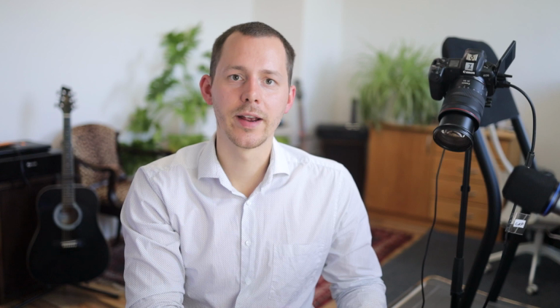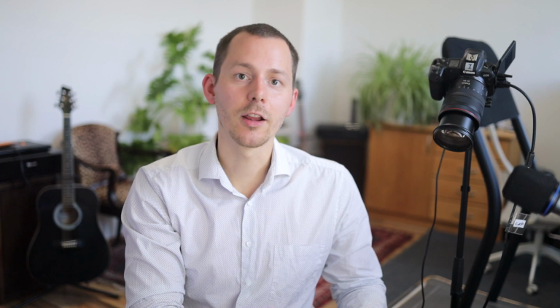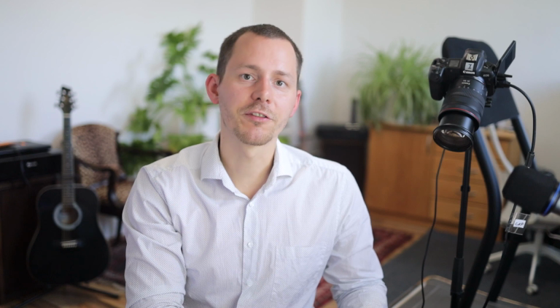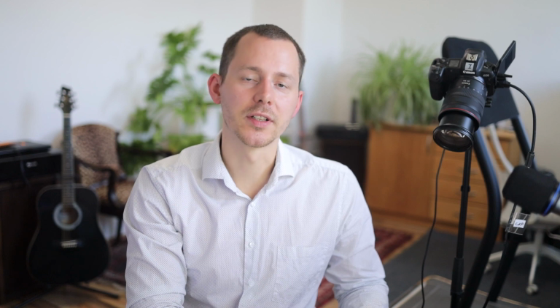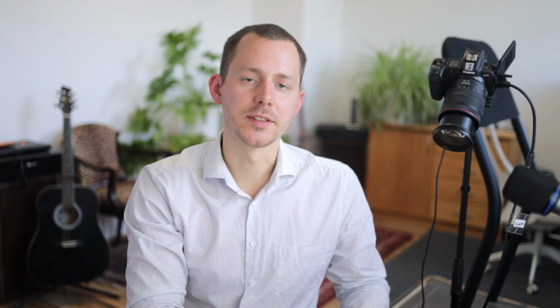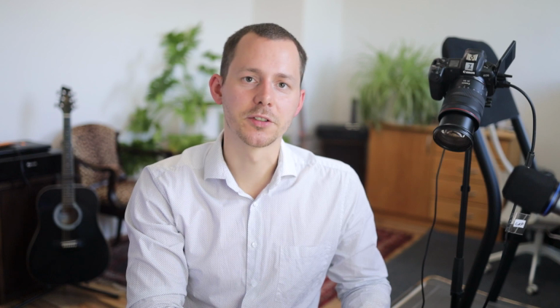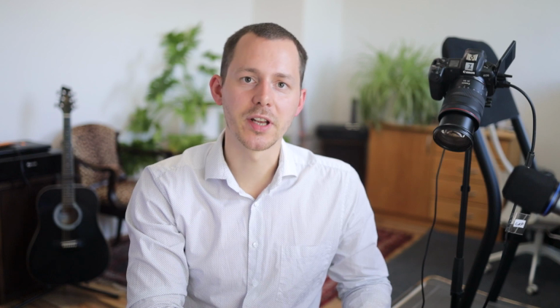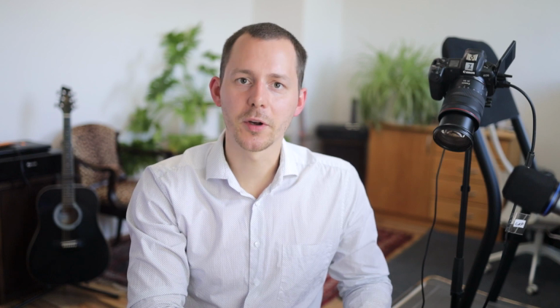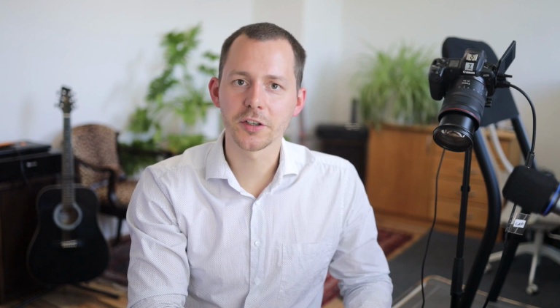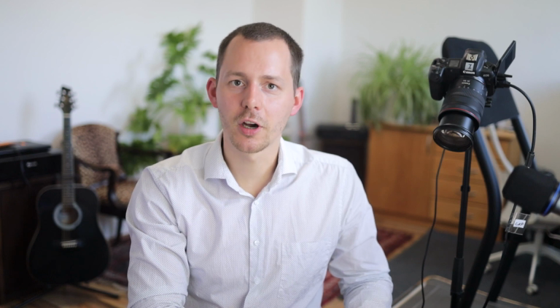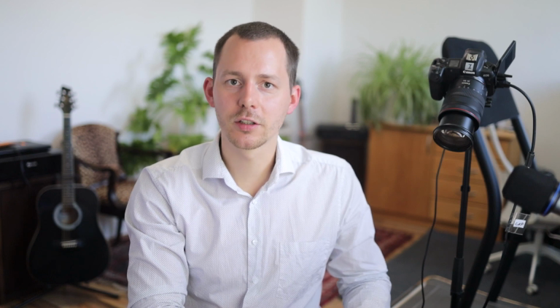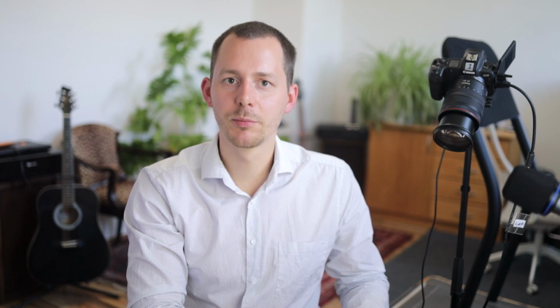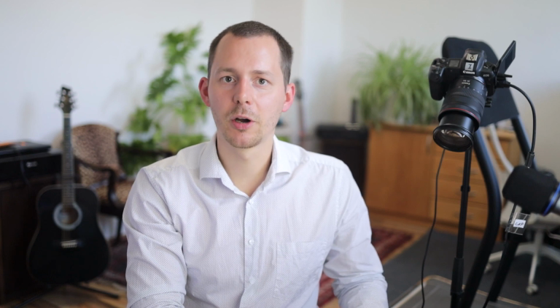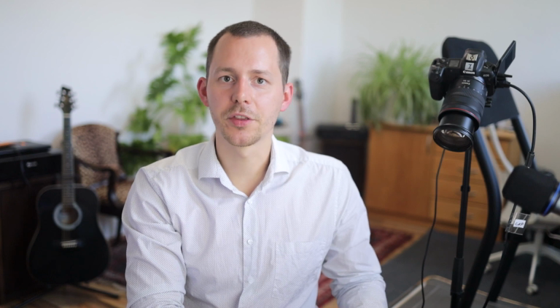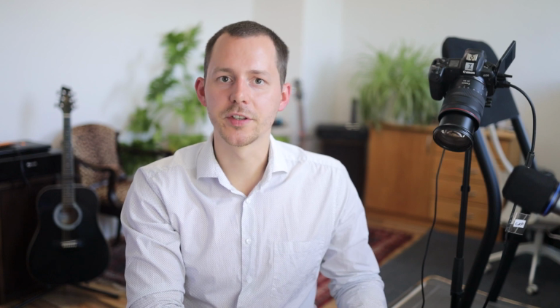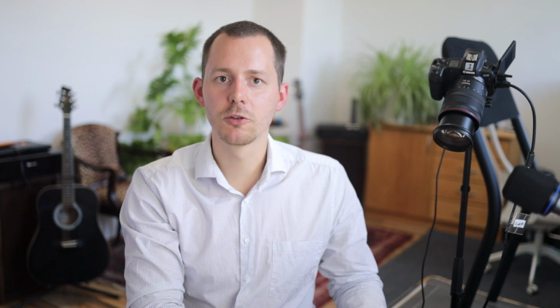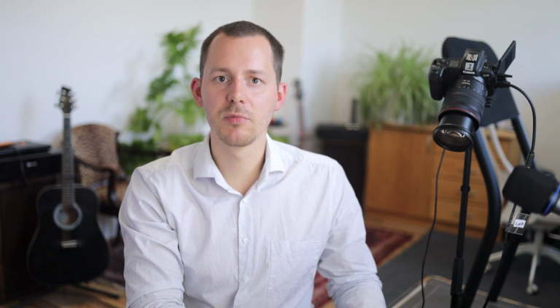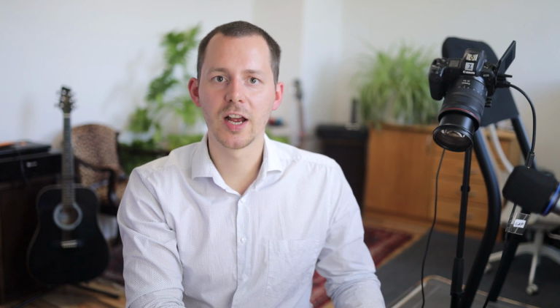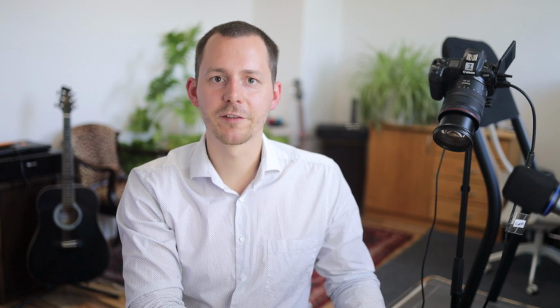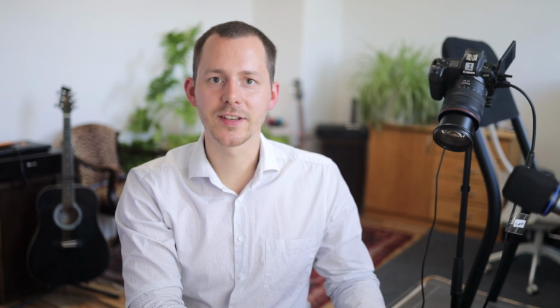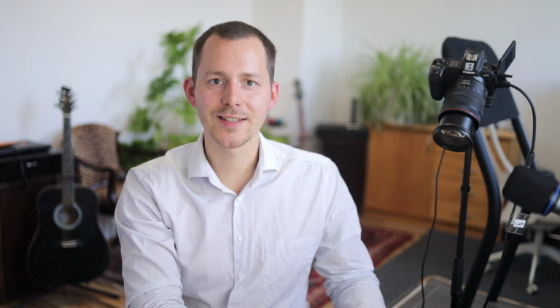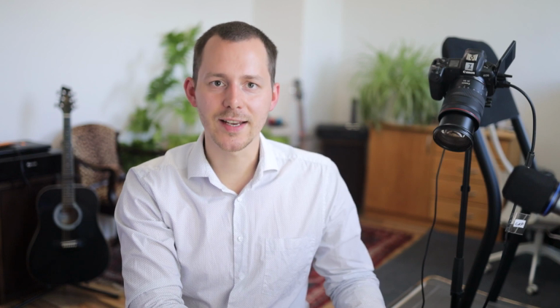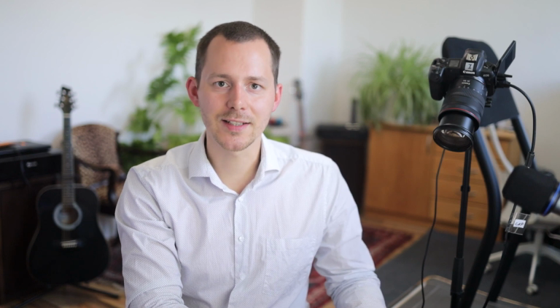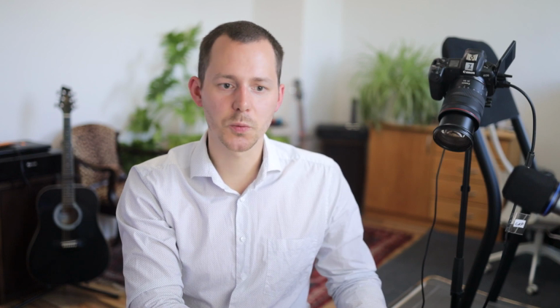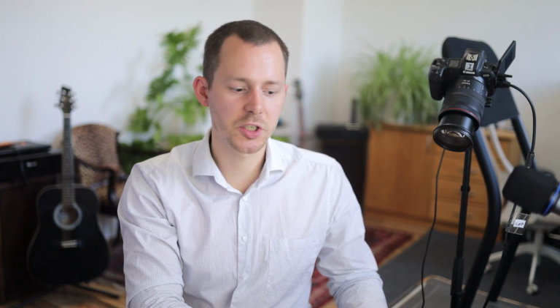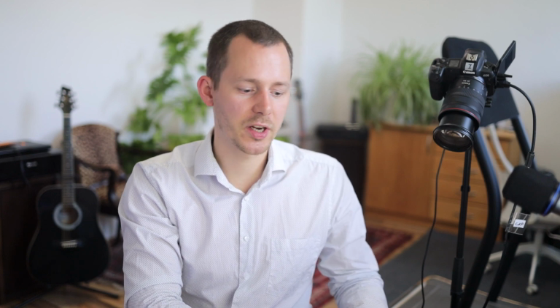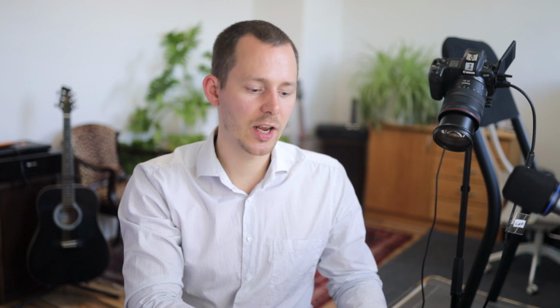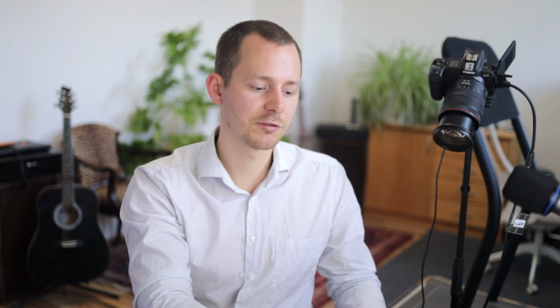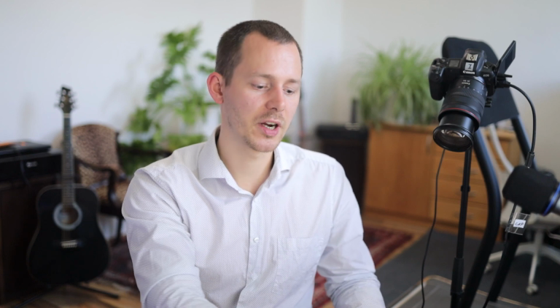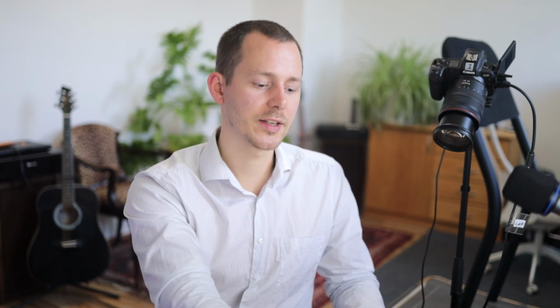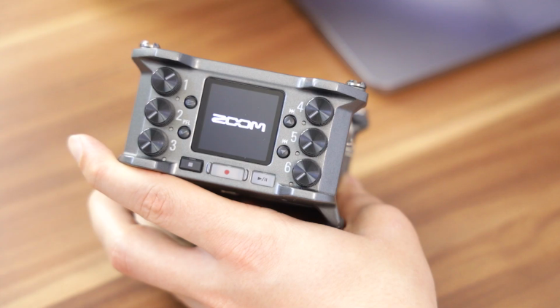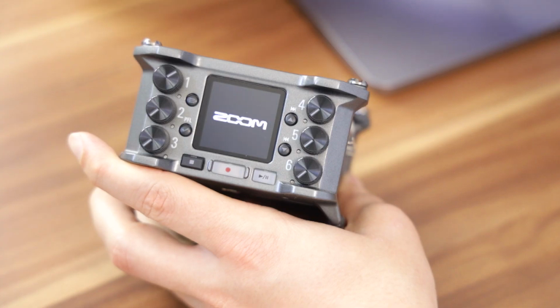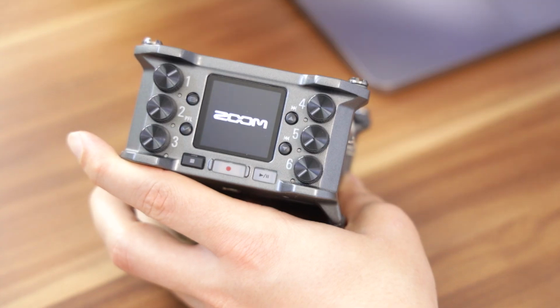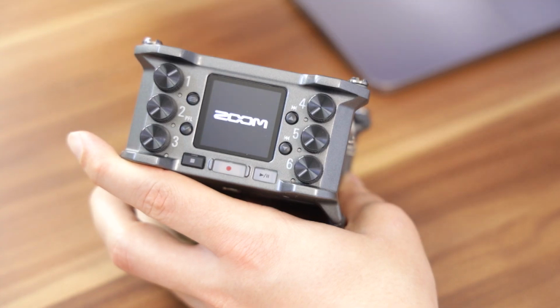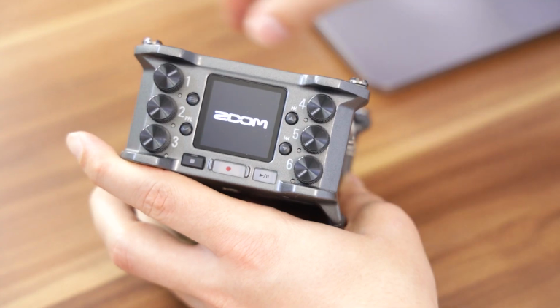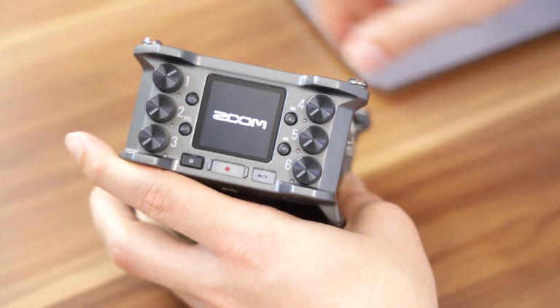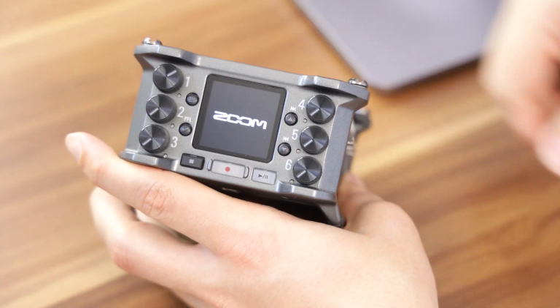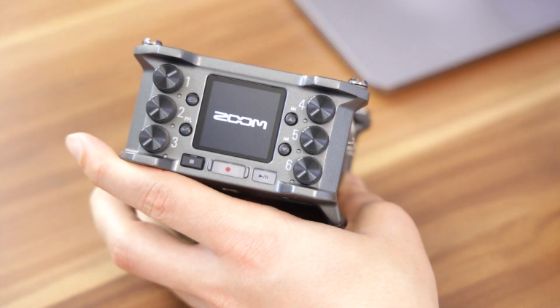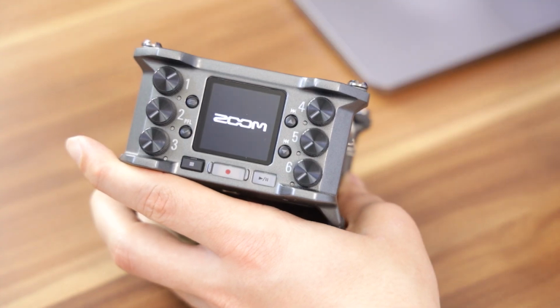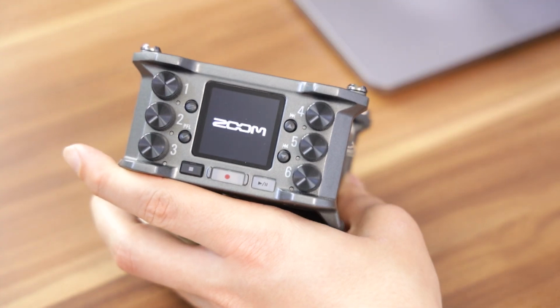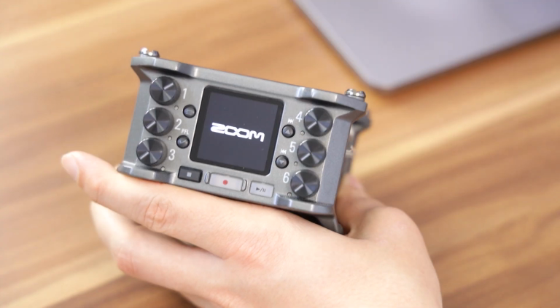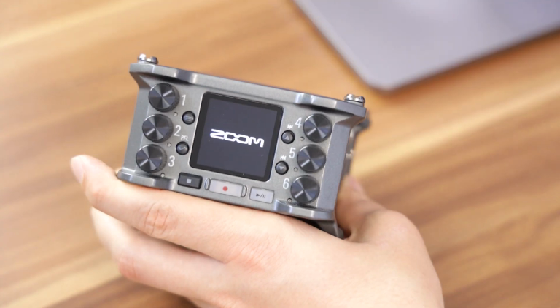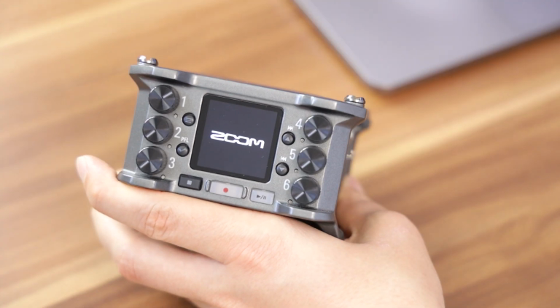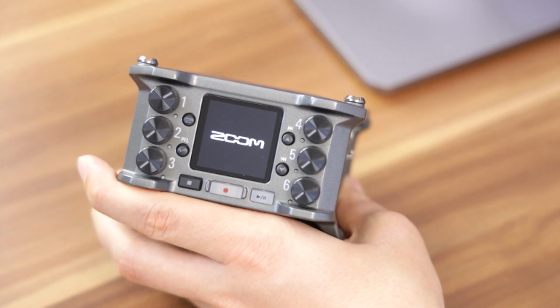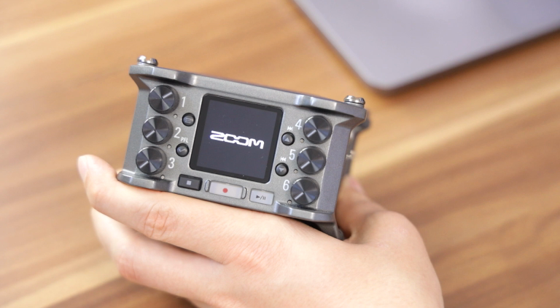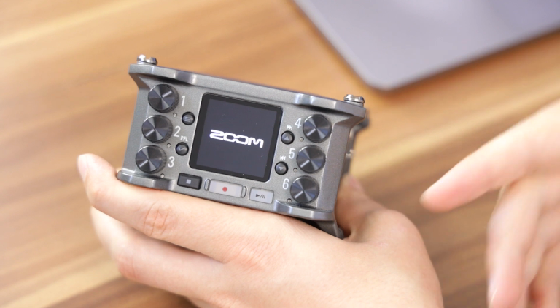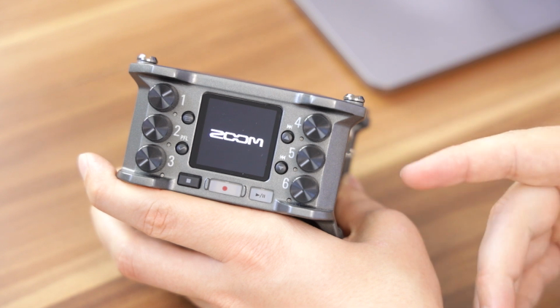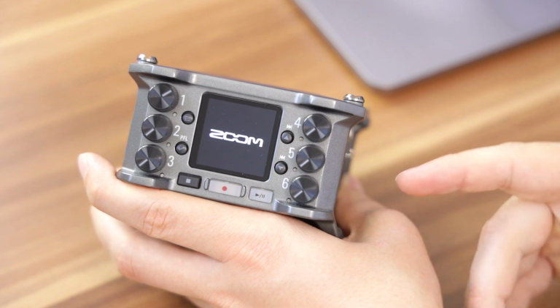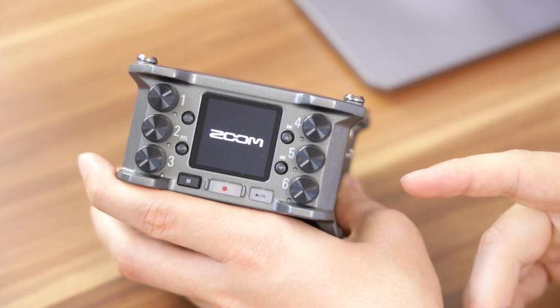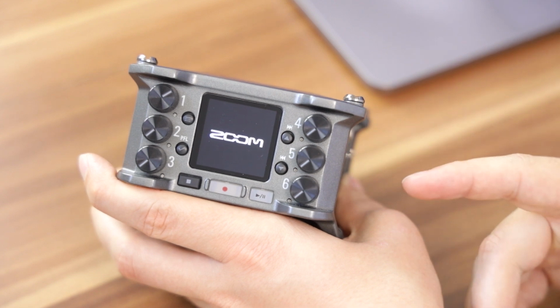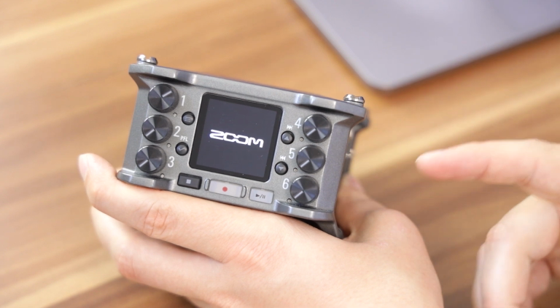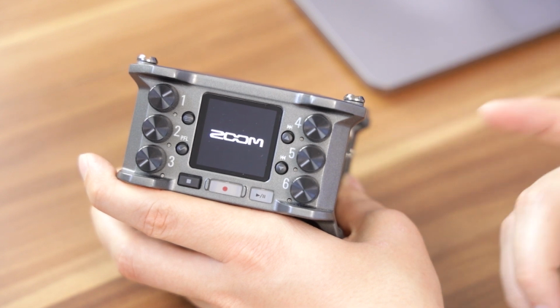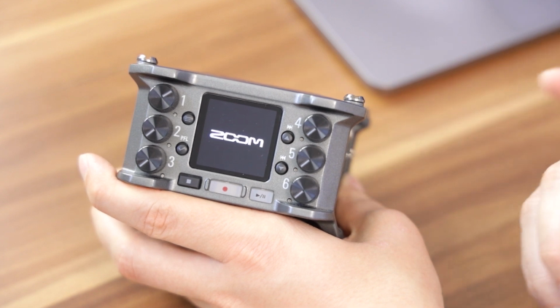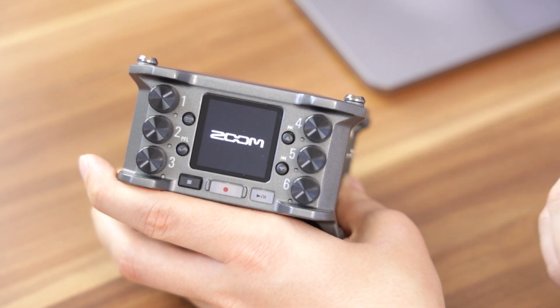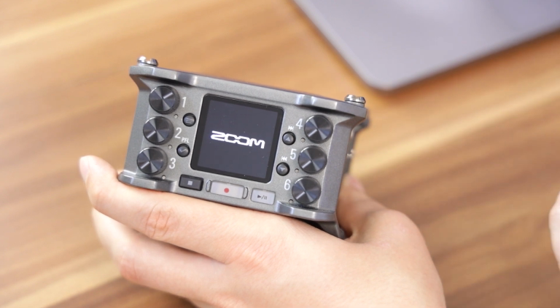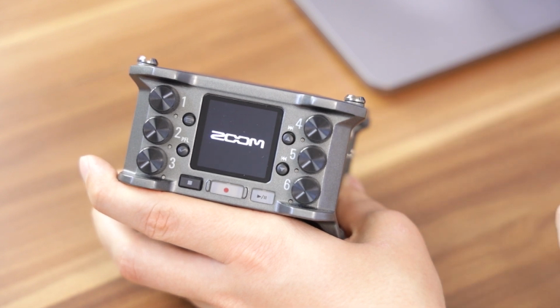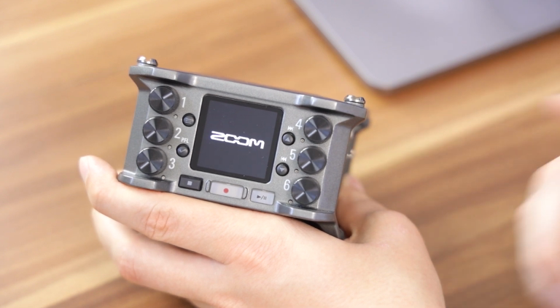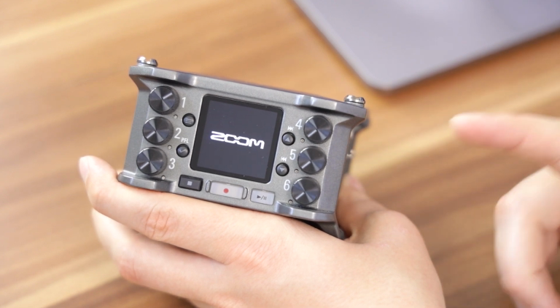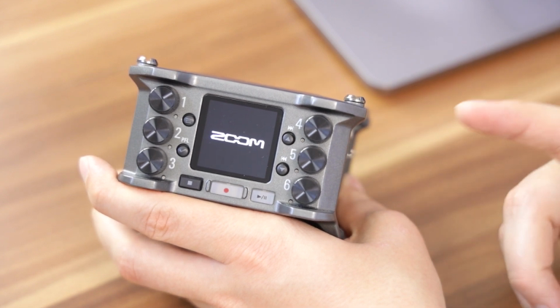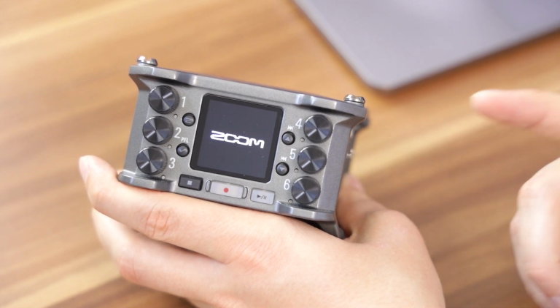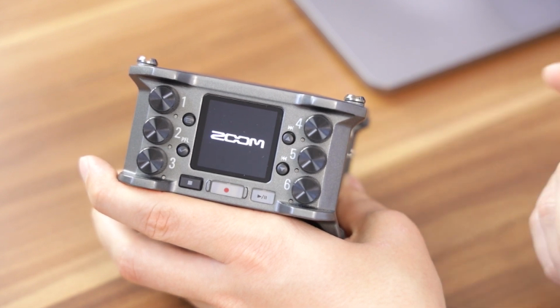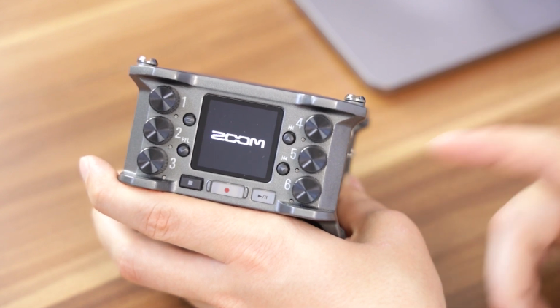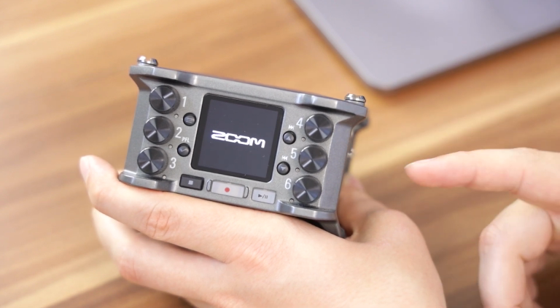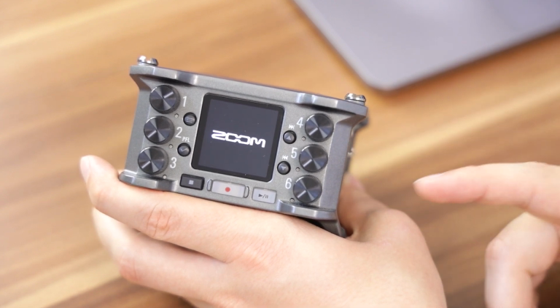Hello friends, today I want to talk to you about the Zoom F6, which I have right here, and the firmware upgrade that was recently released.